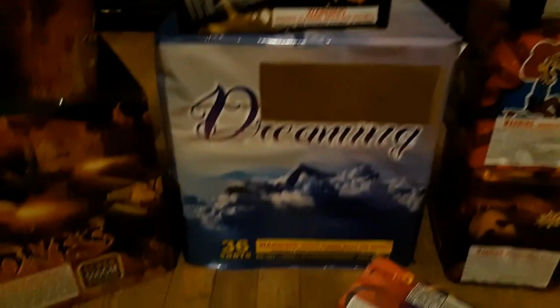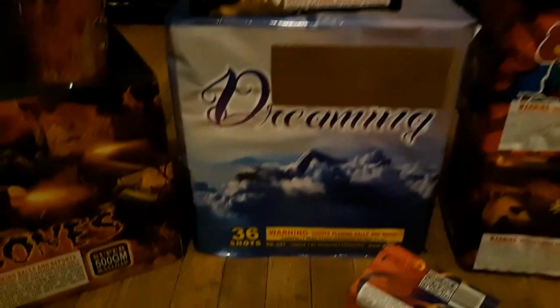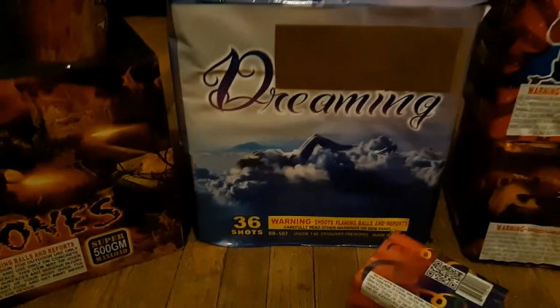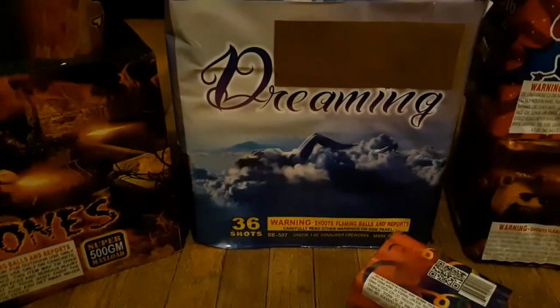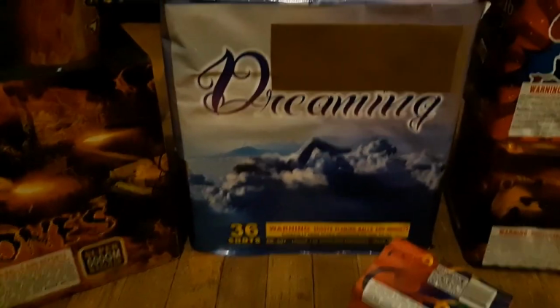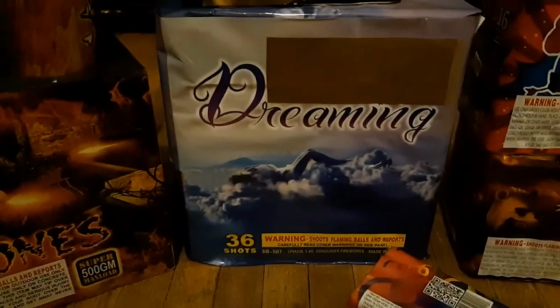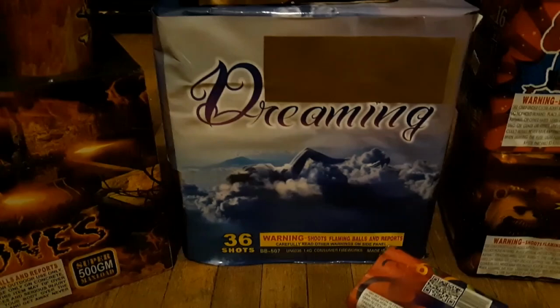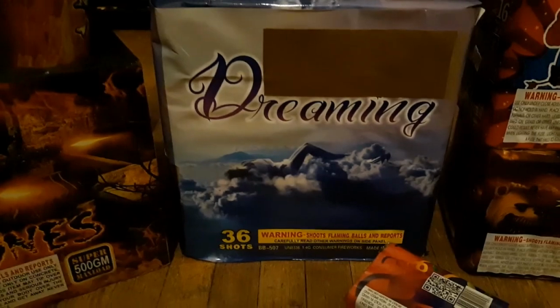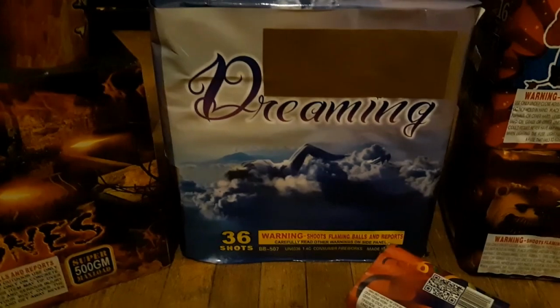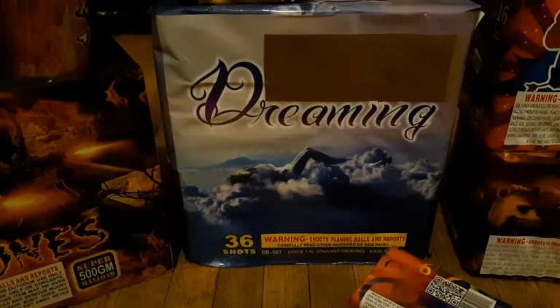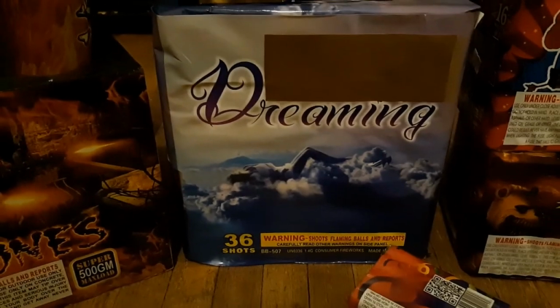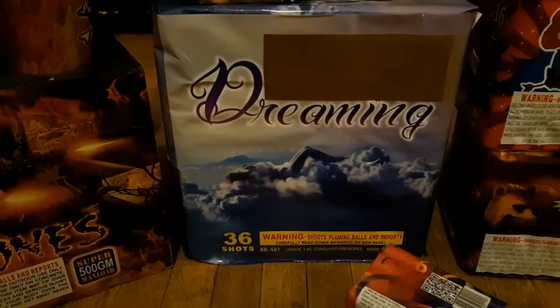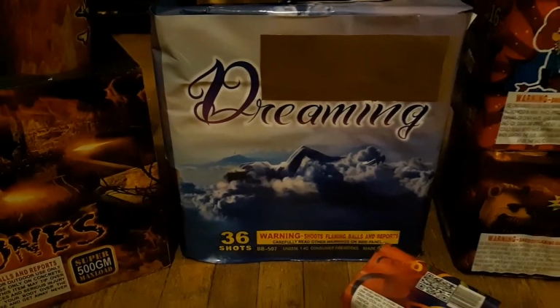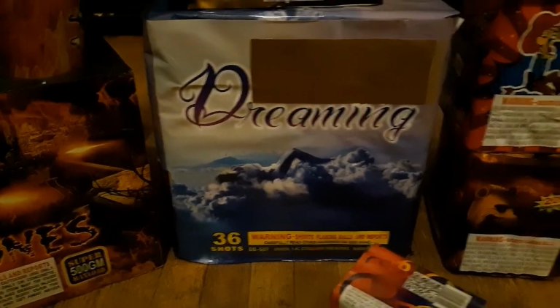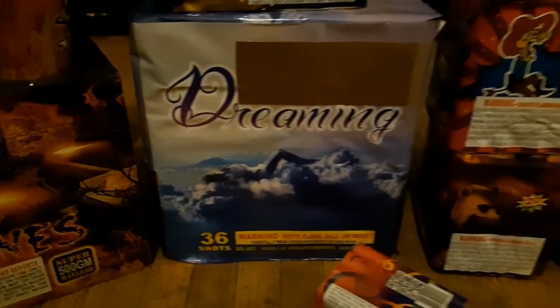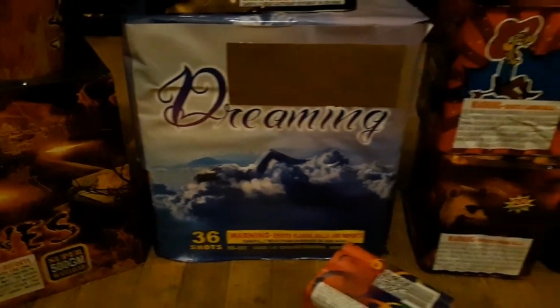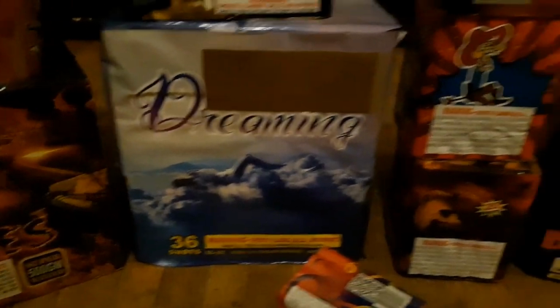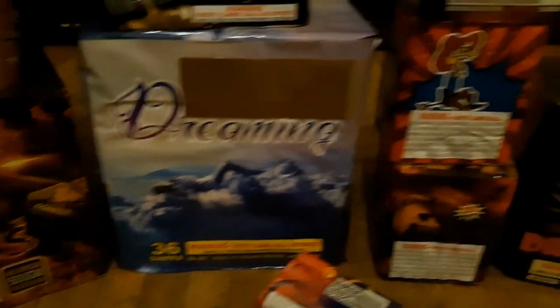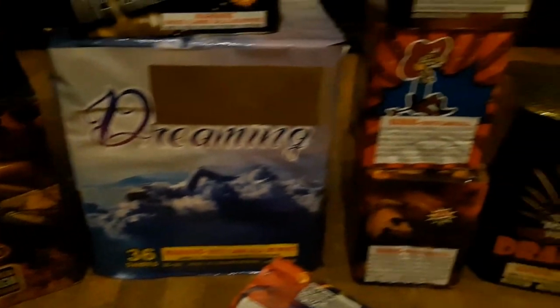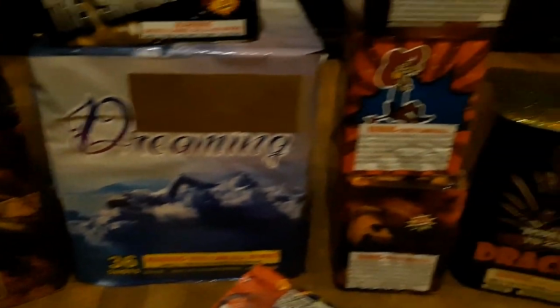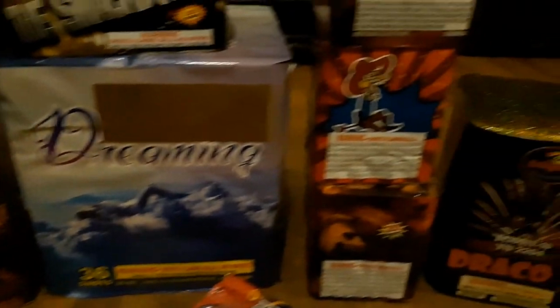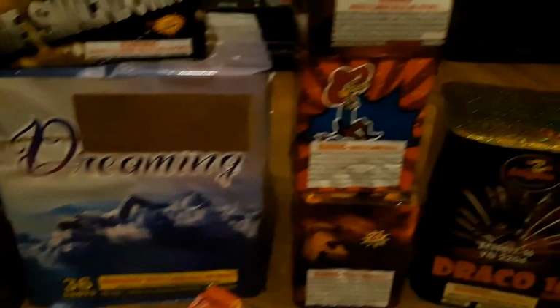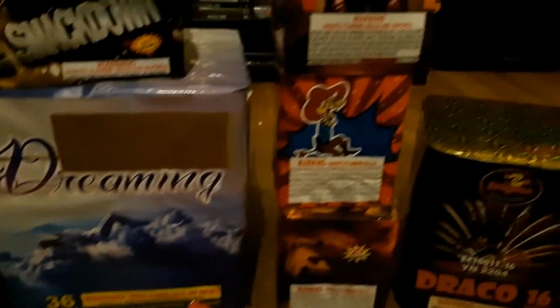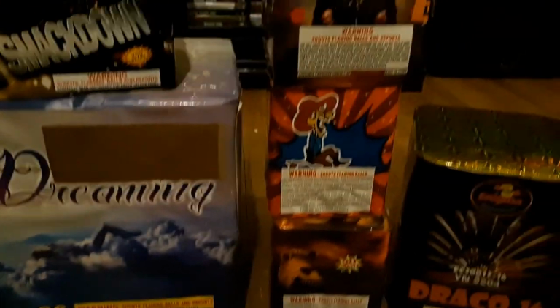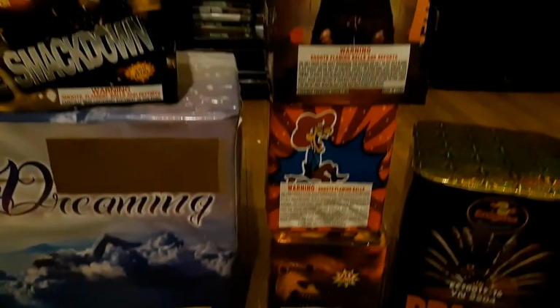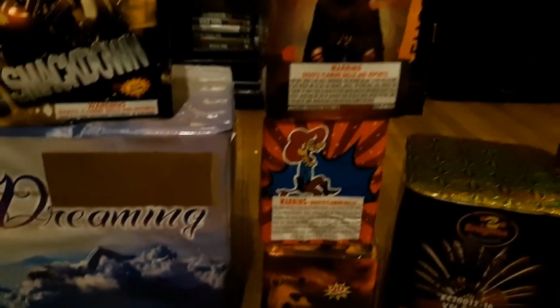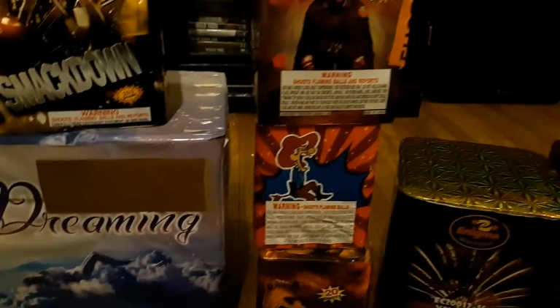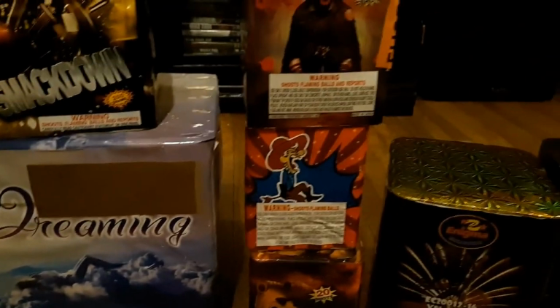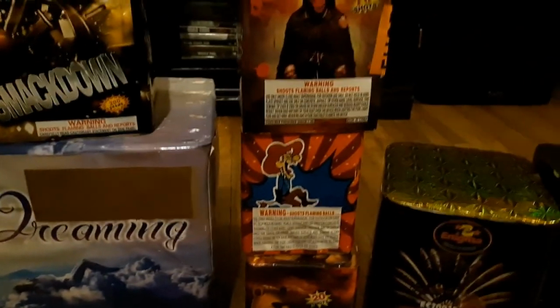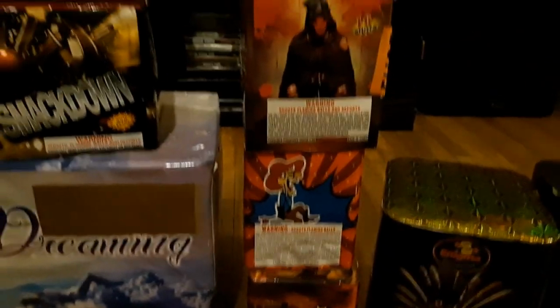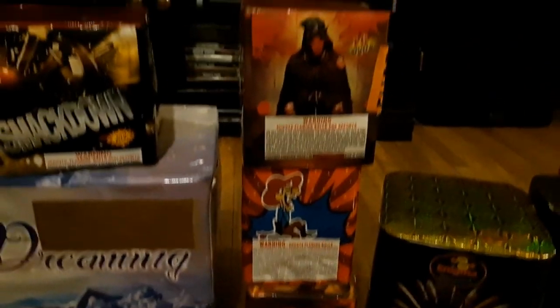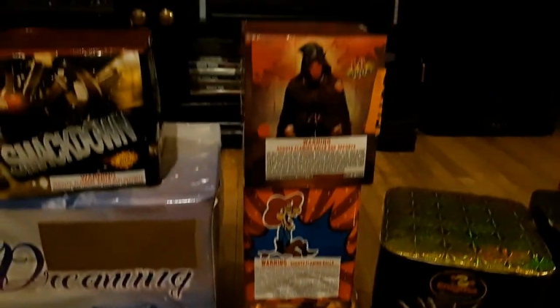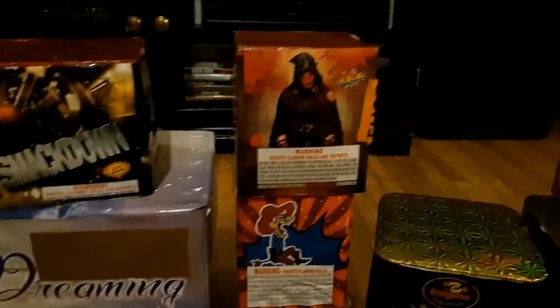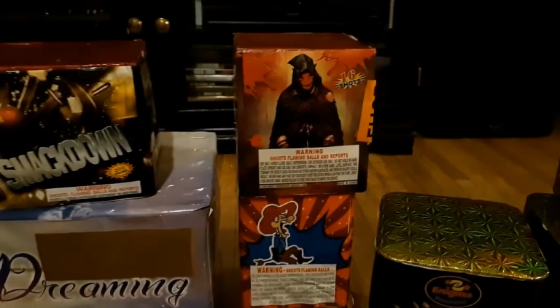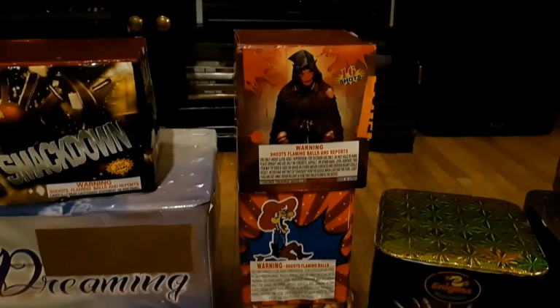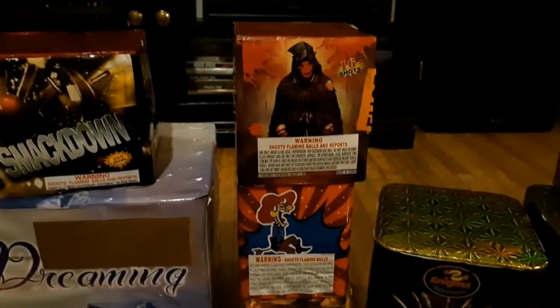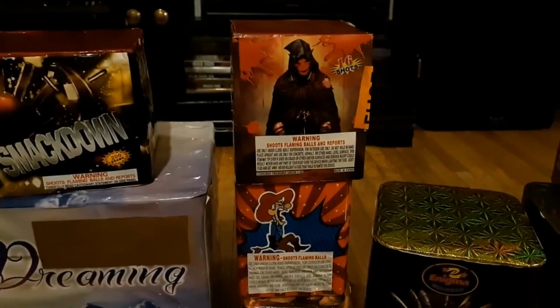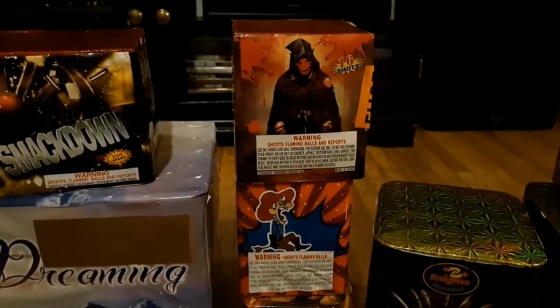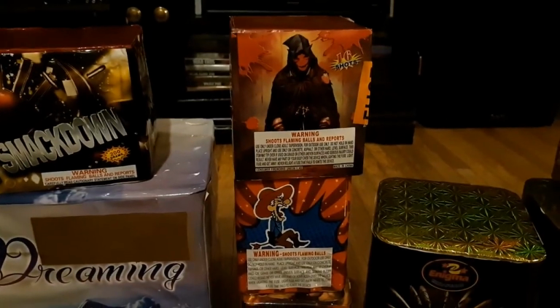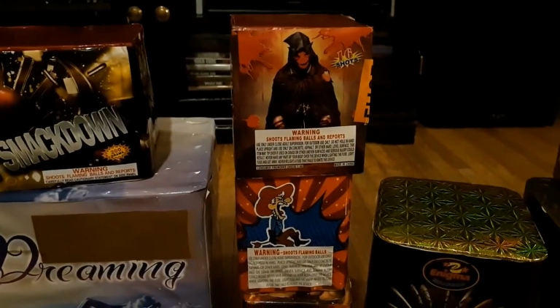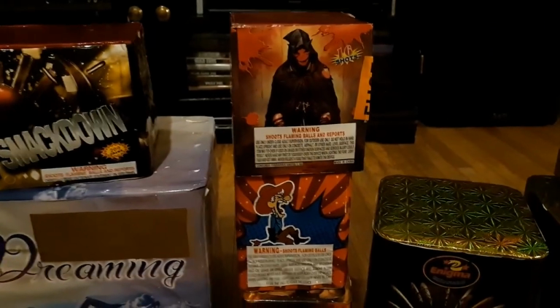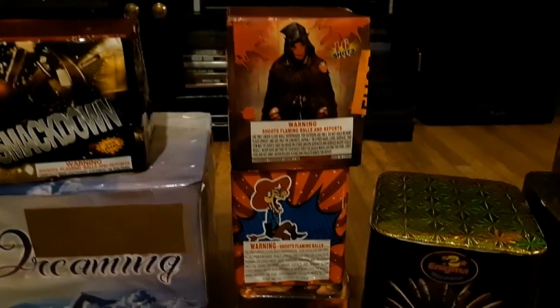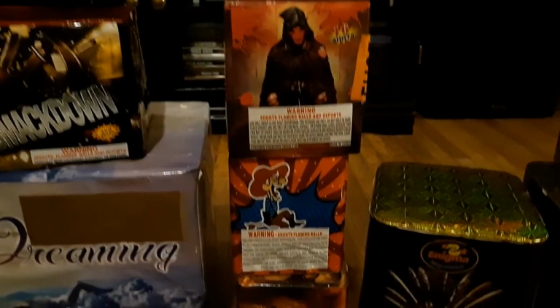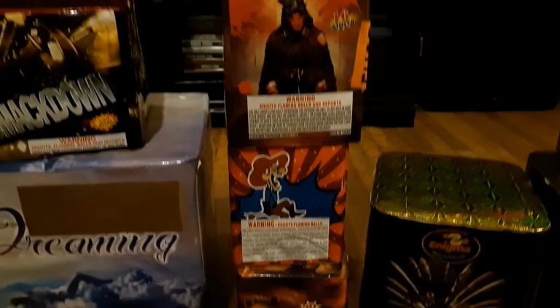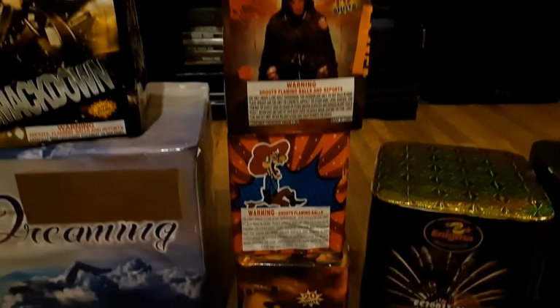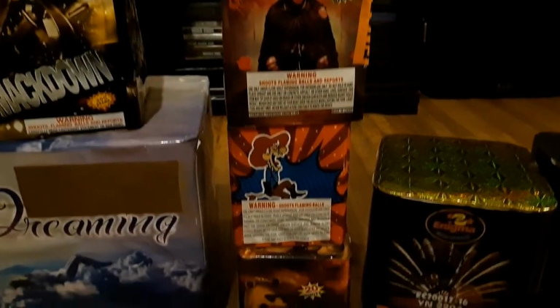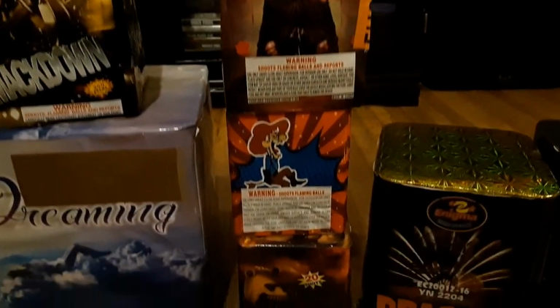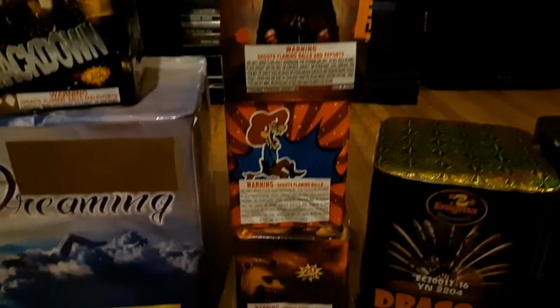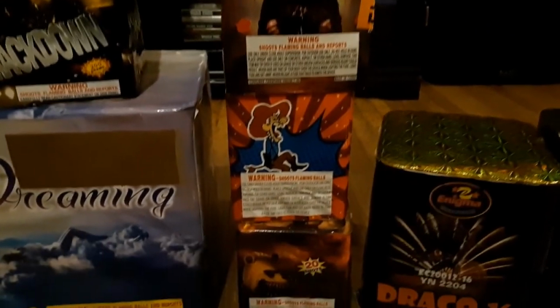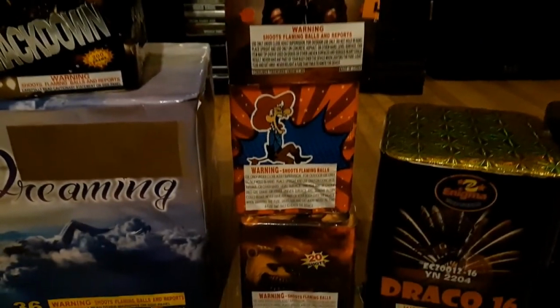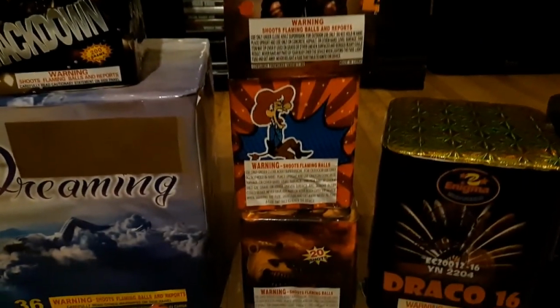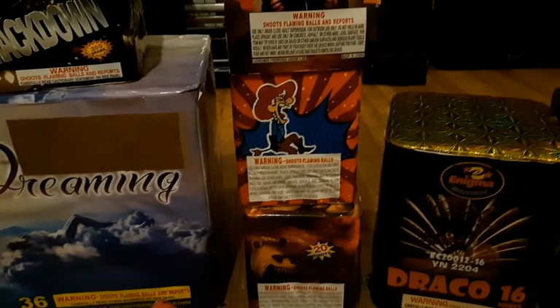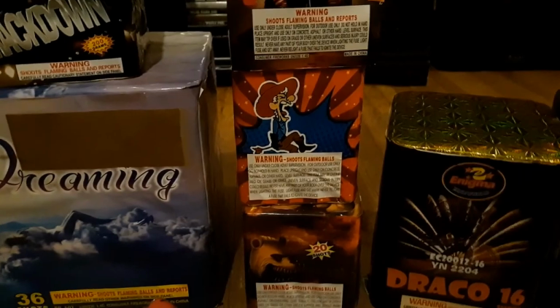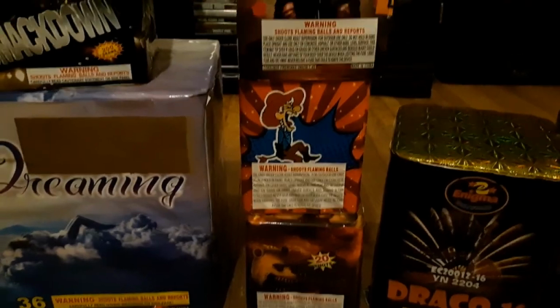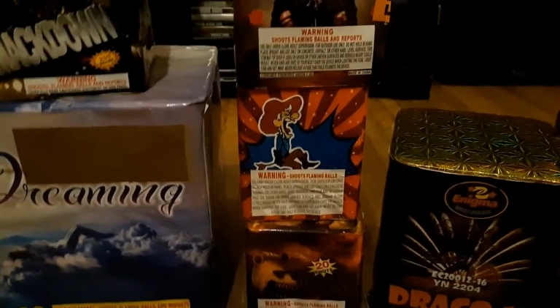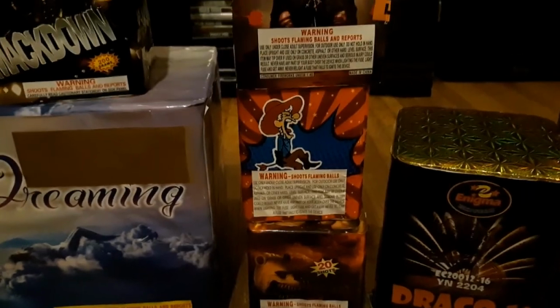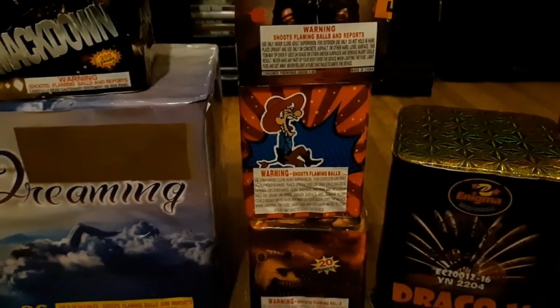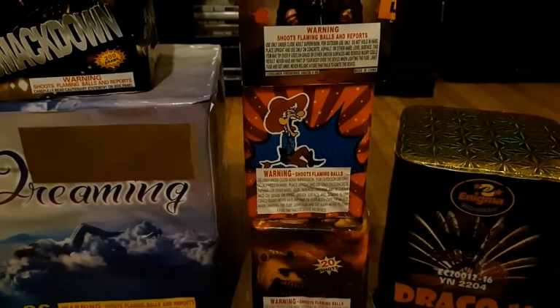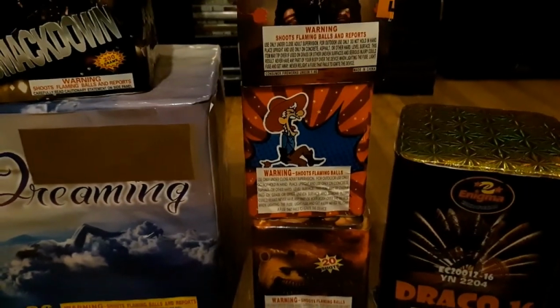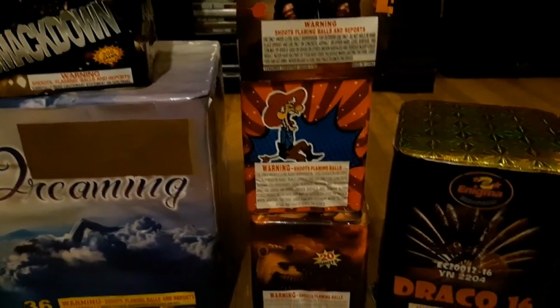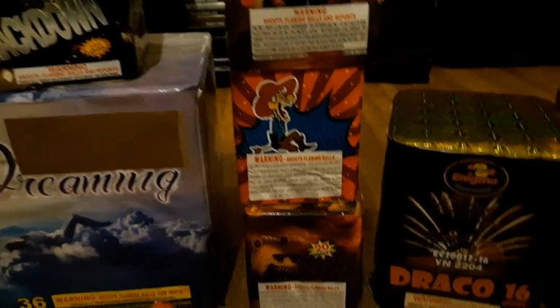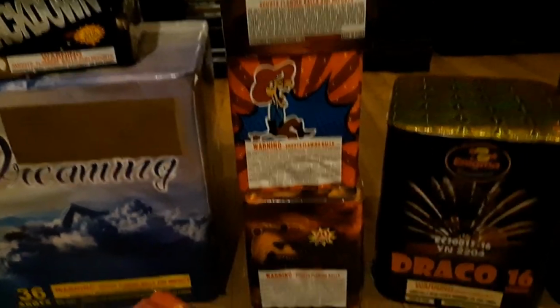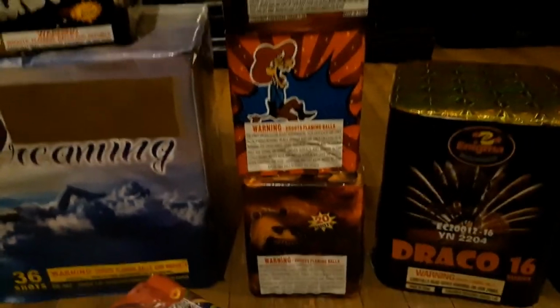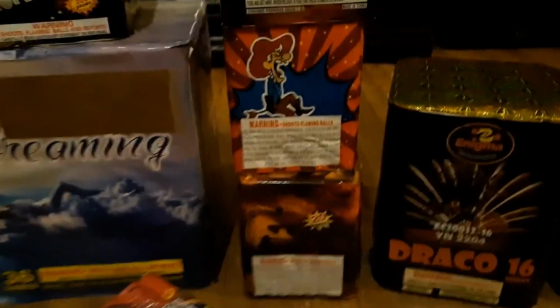Then another 36-shot, and then we got some little small cakes.